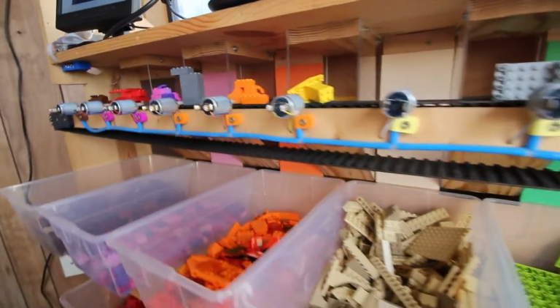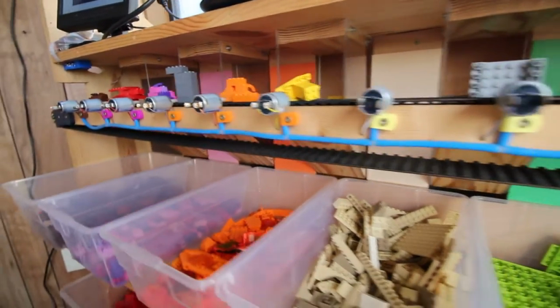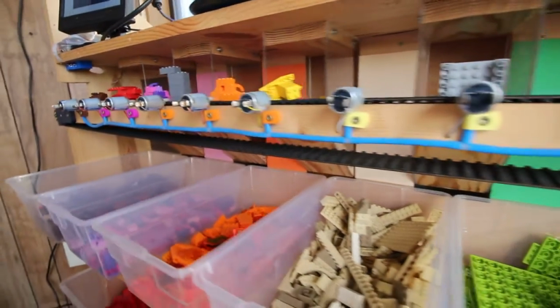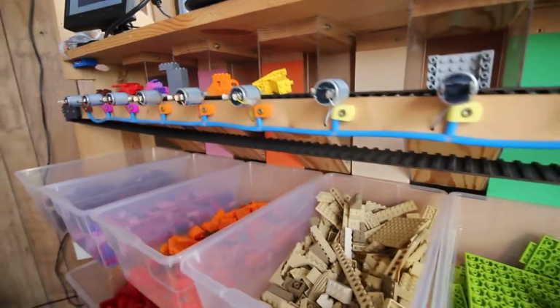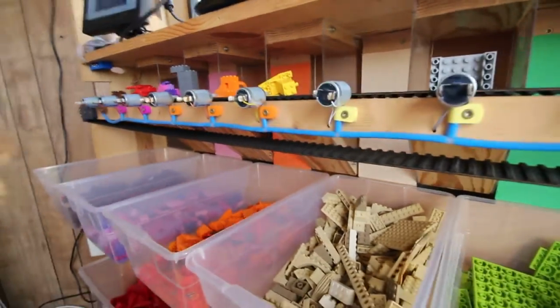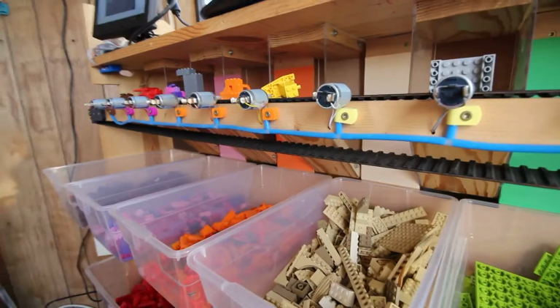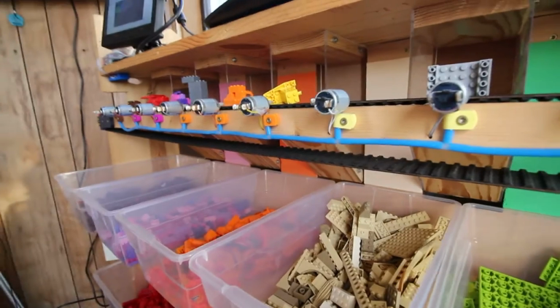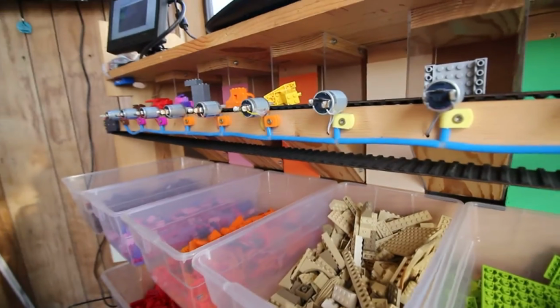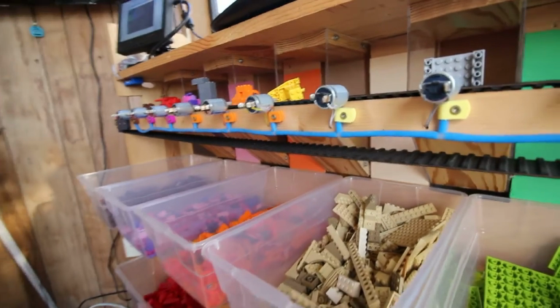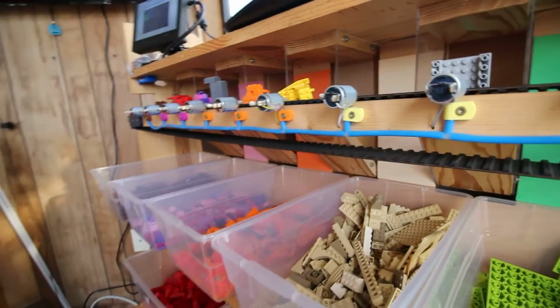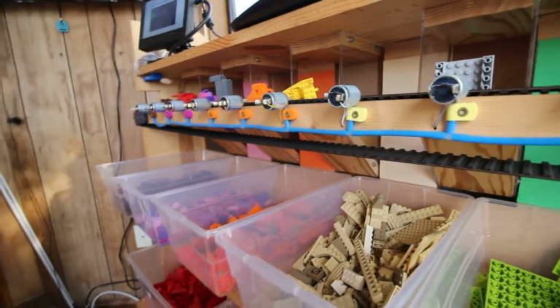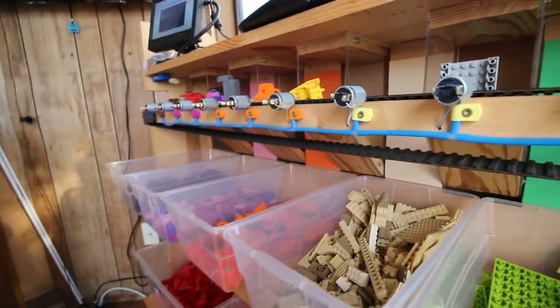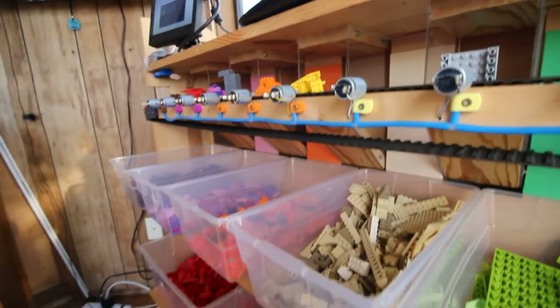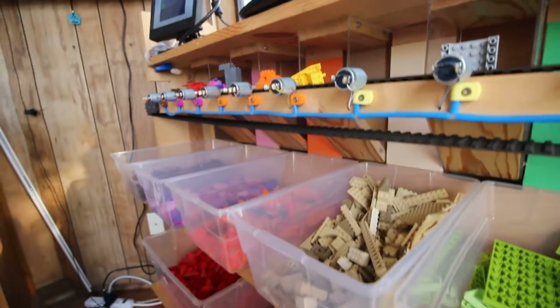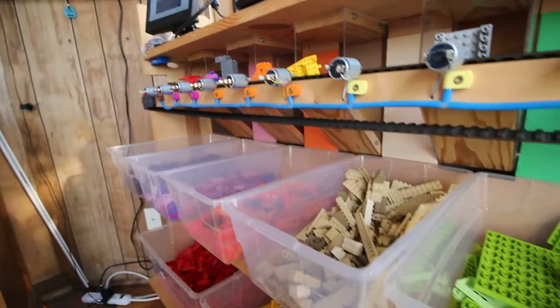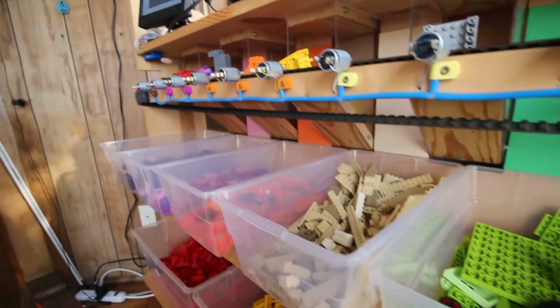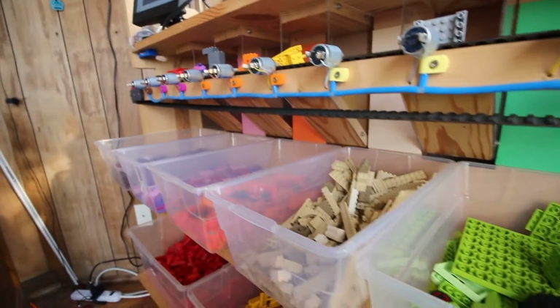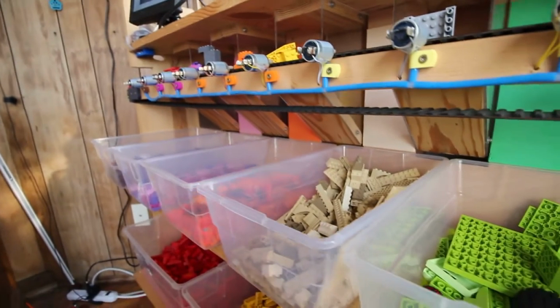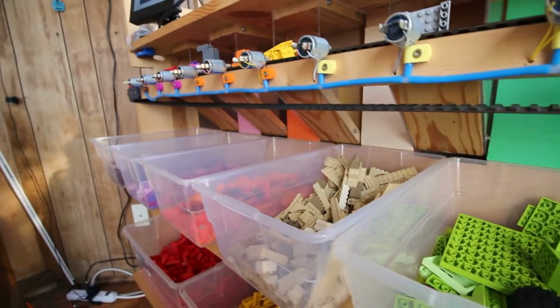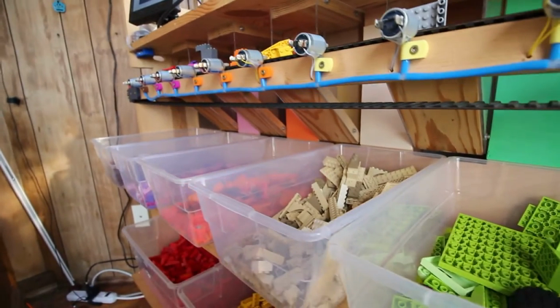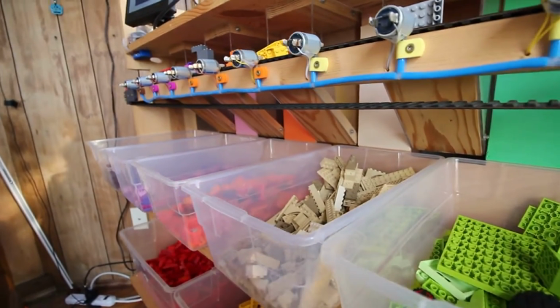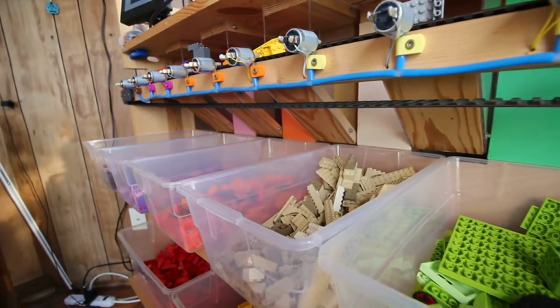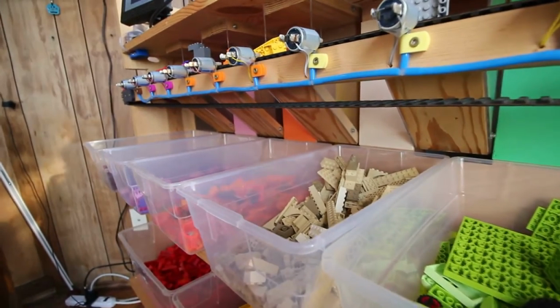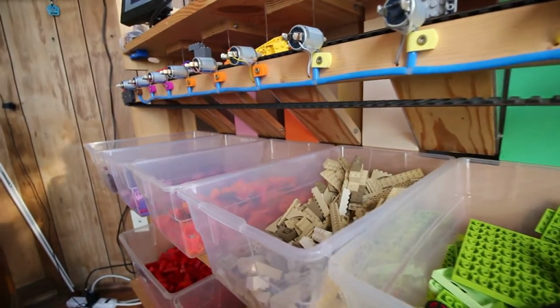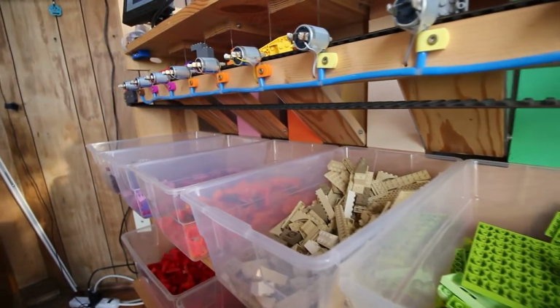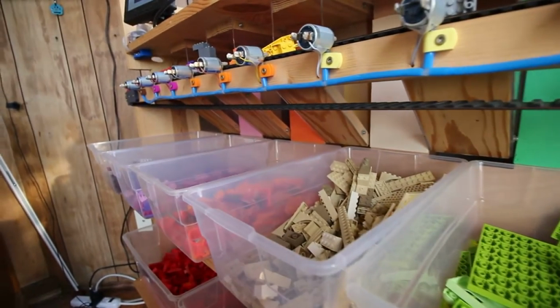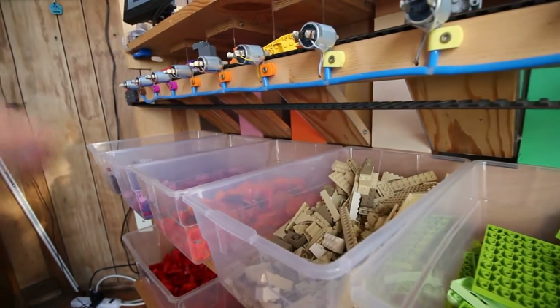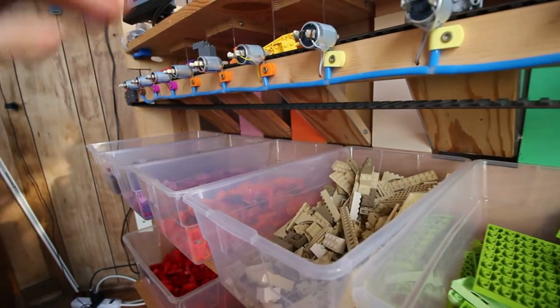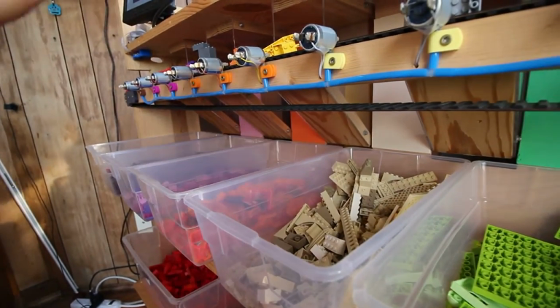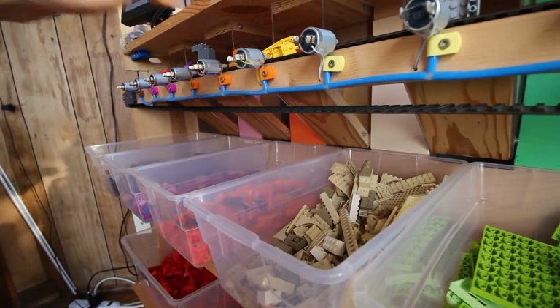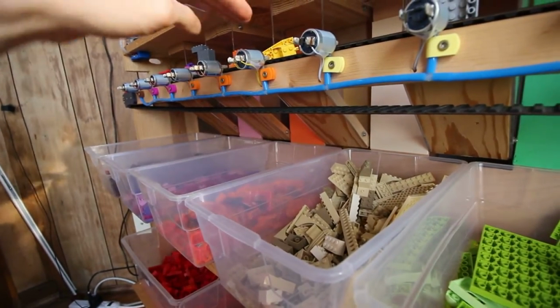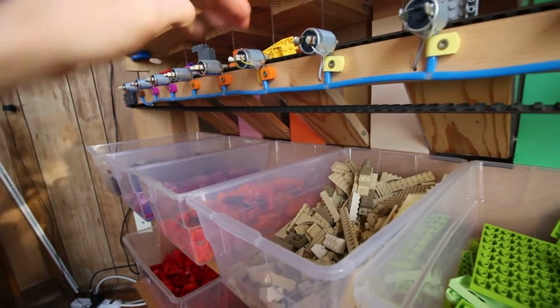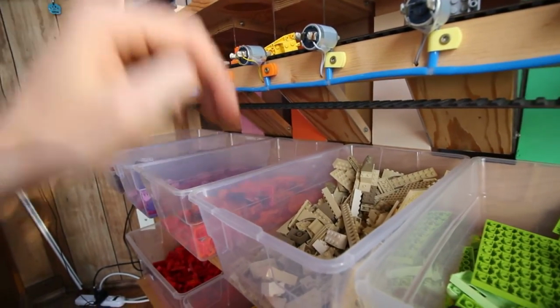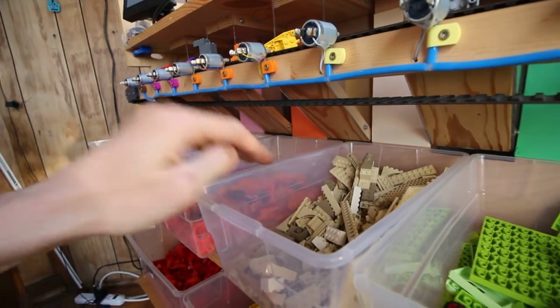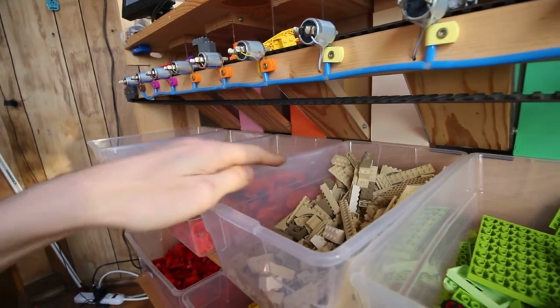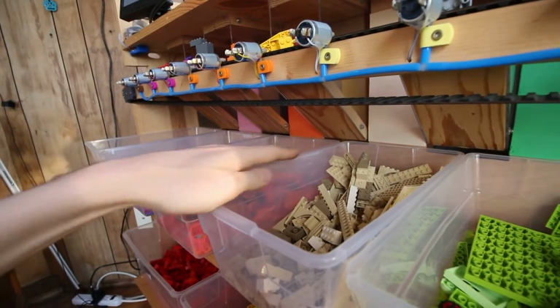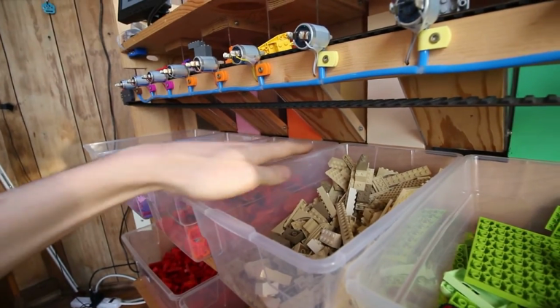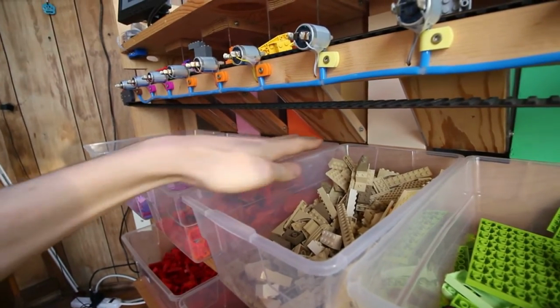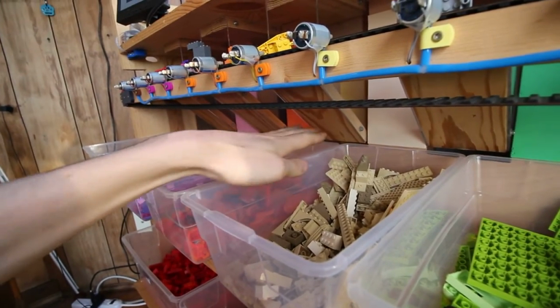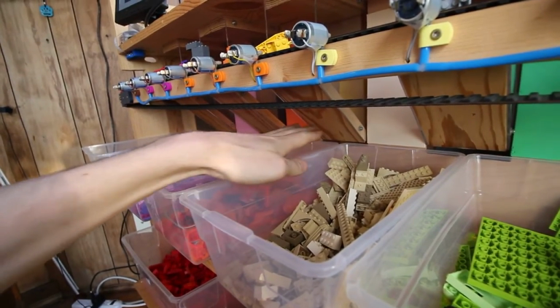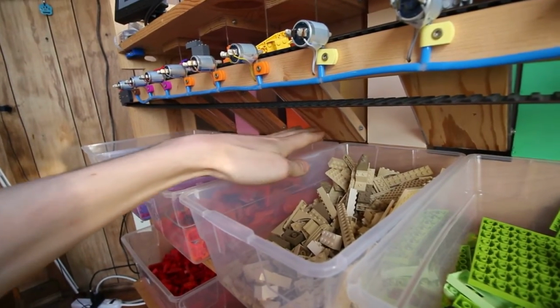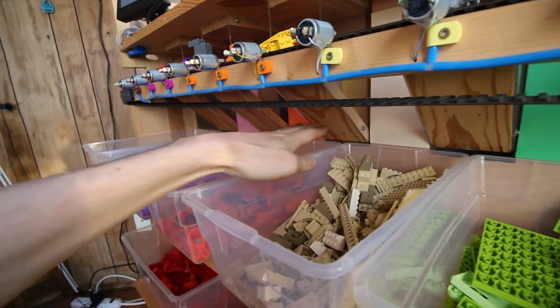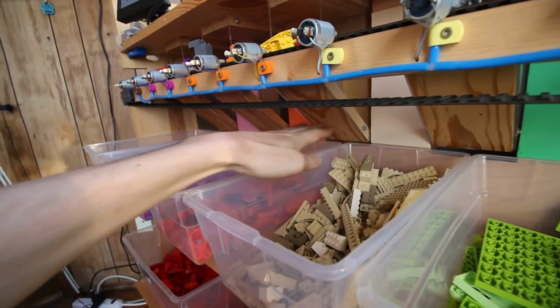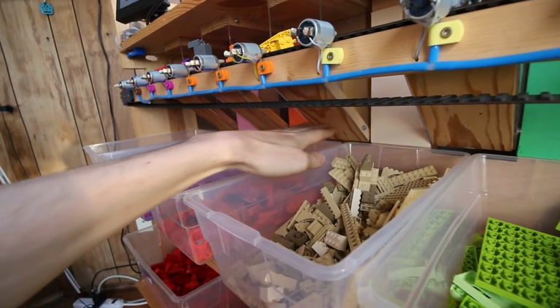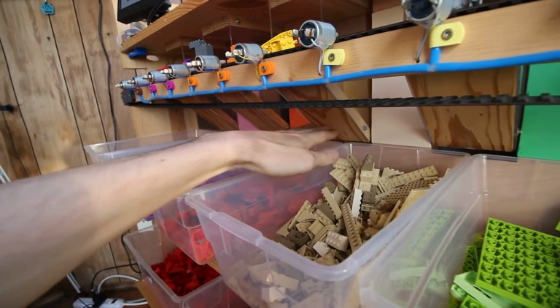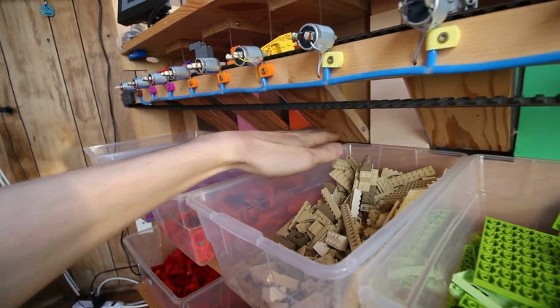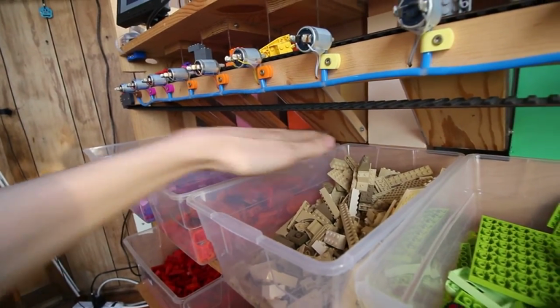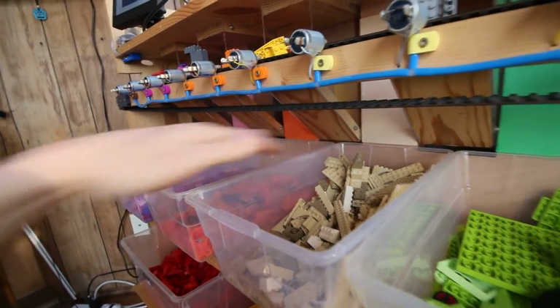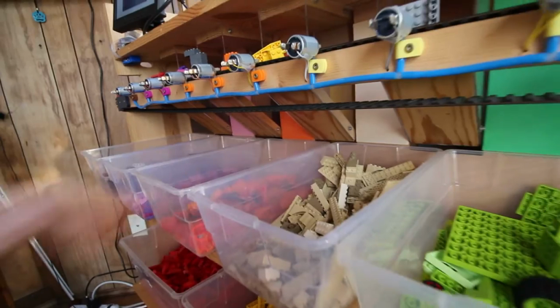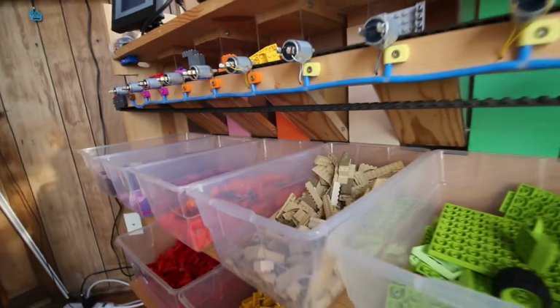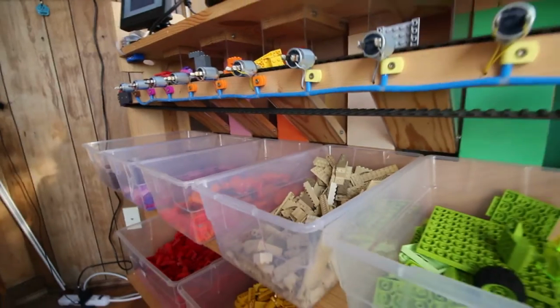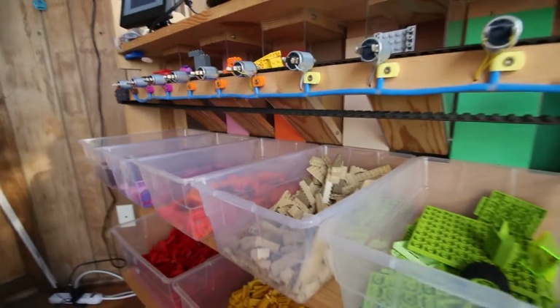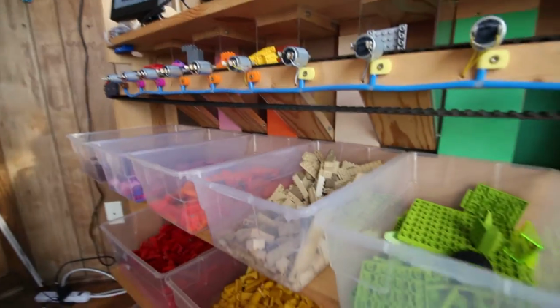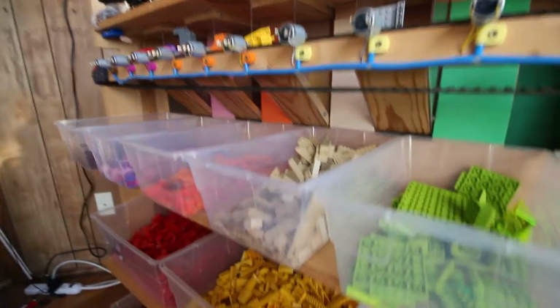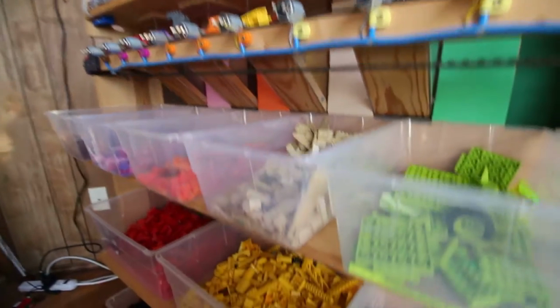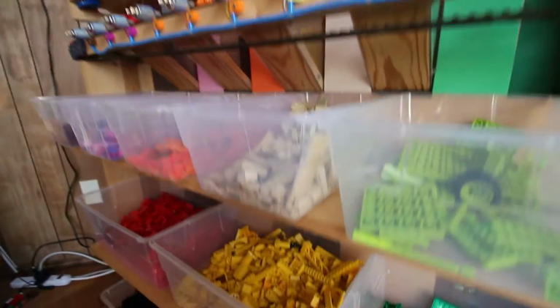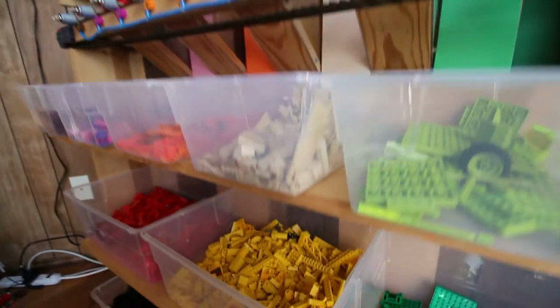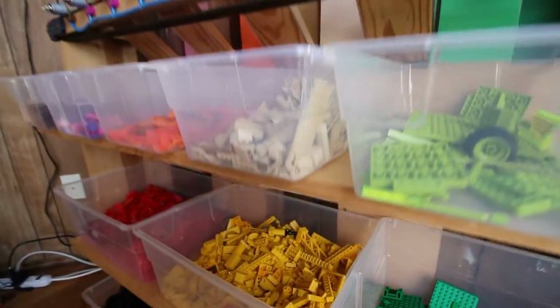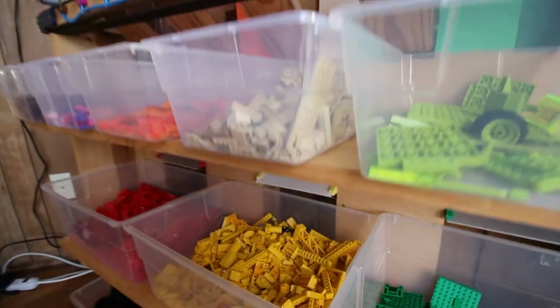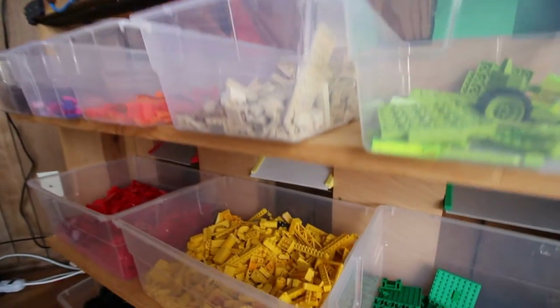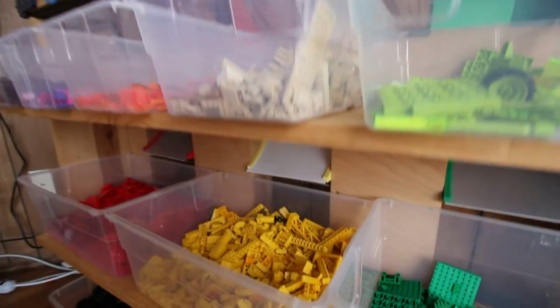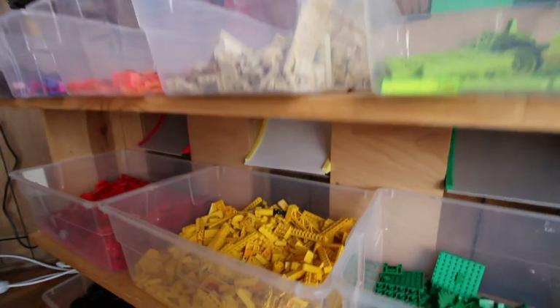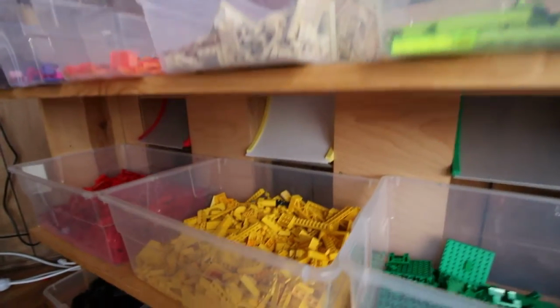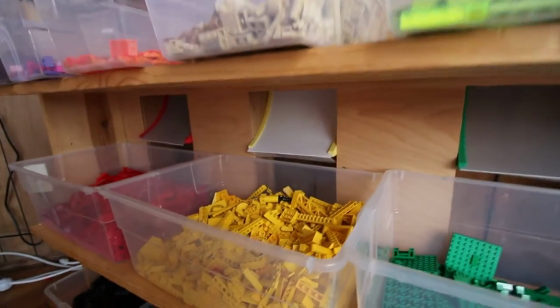It has a diagonal chute here that takes it into the back of the shelf, and then it would come out below like this.